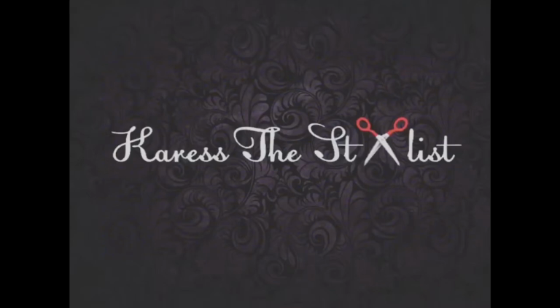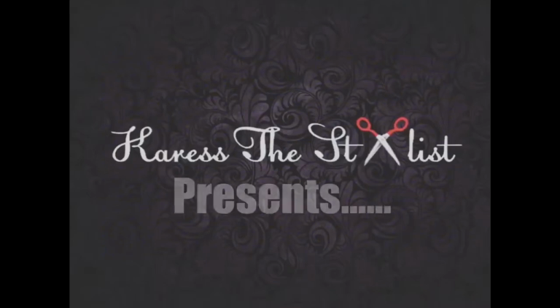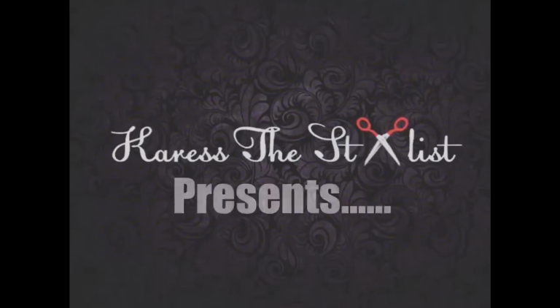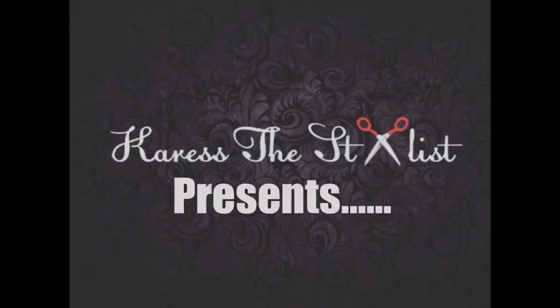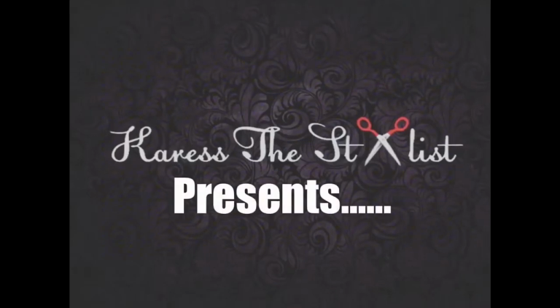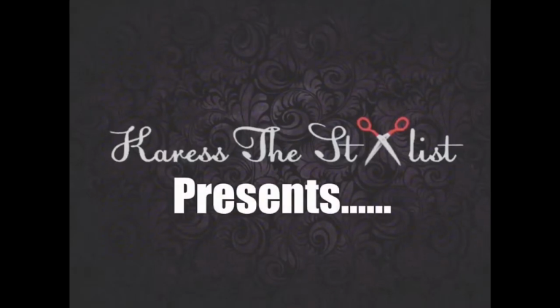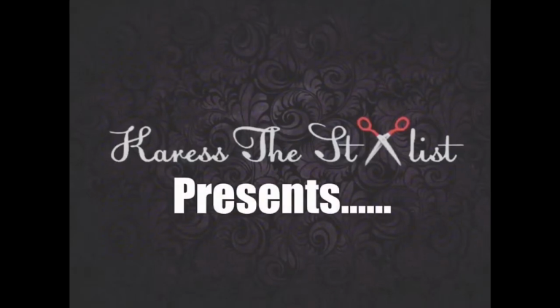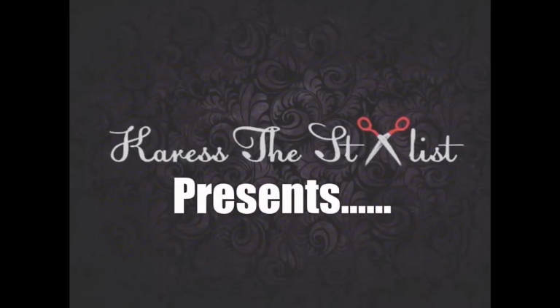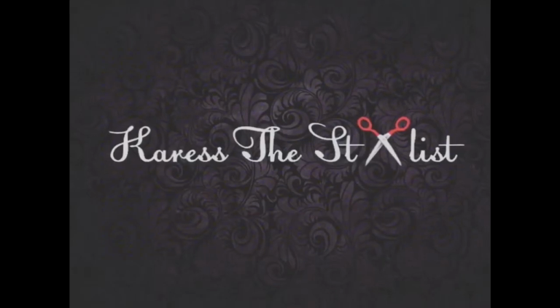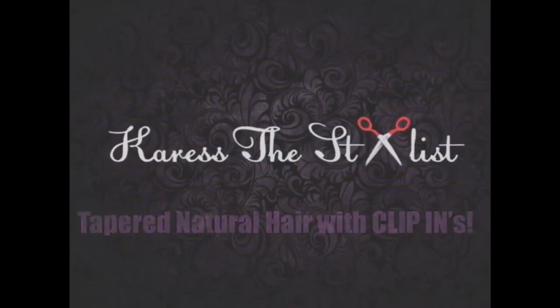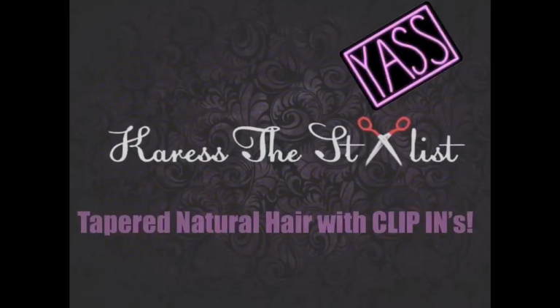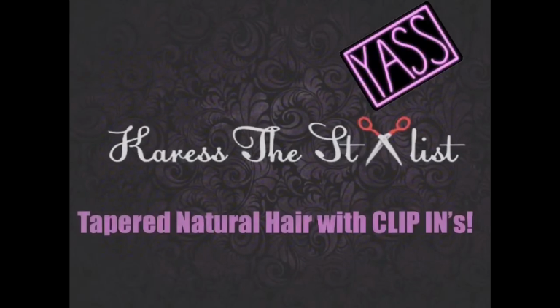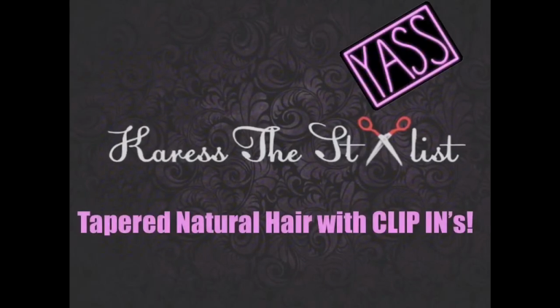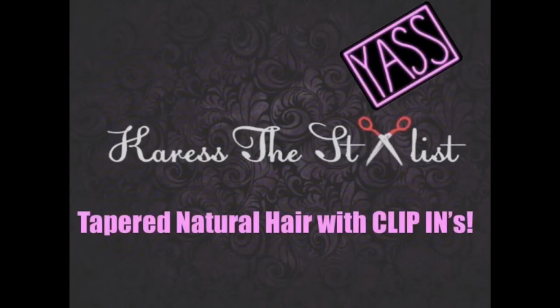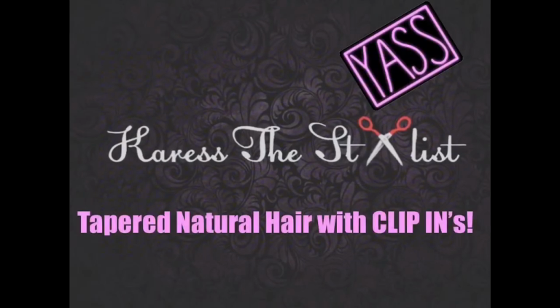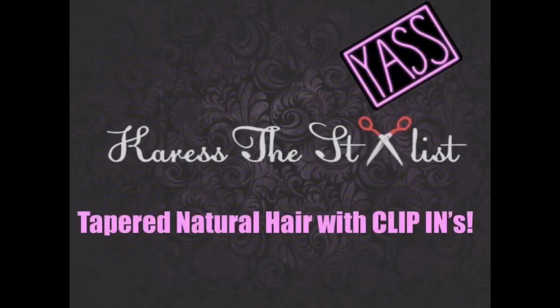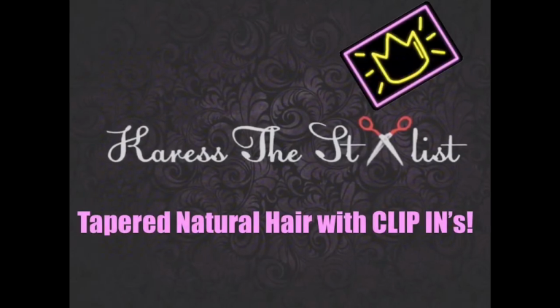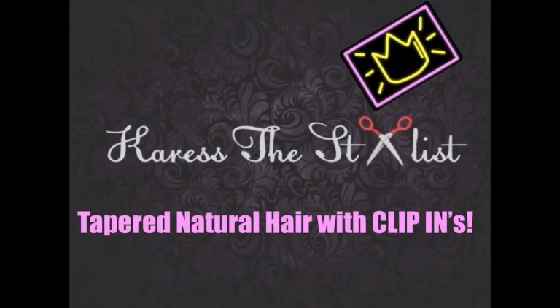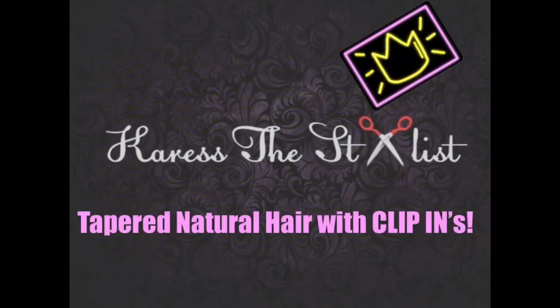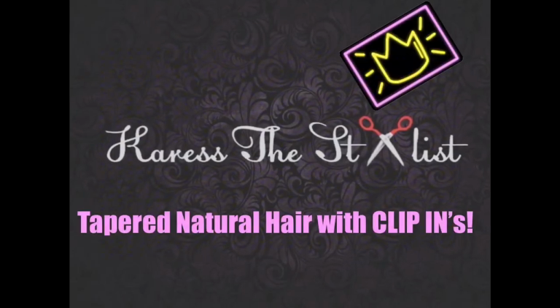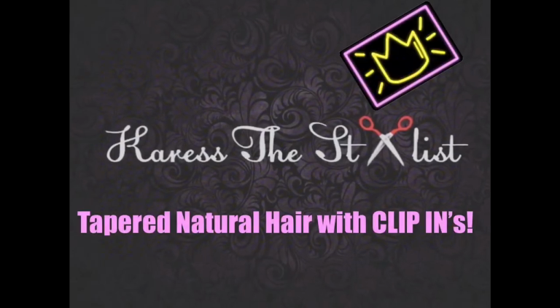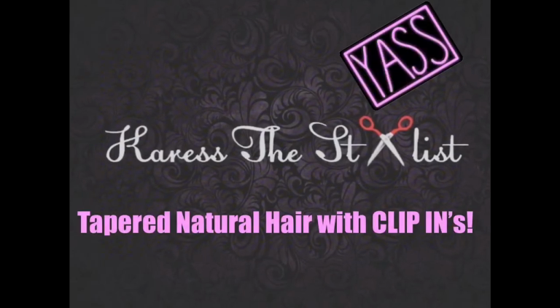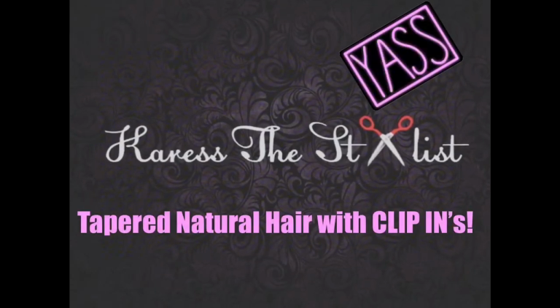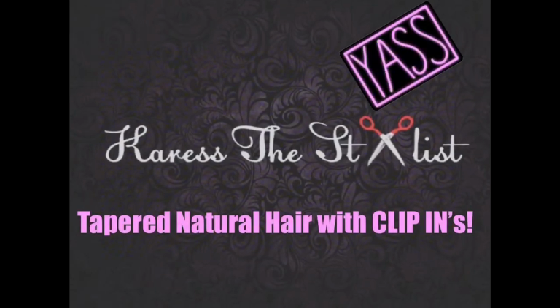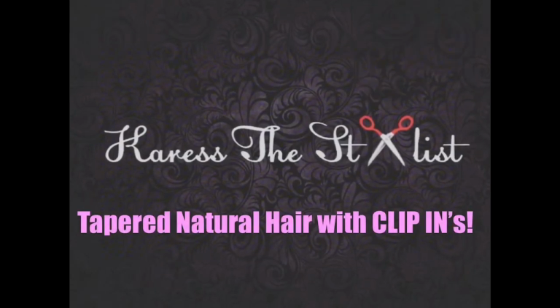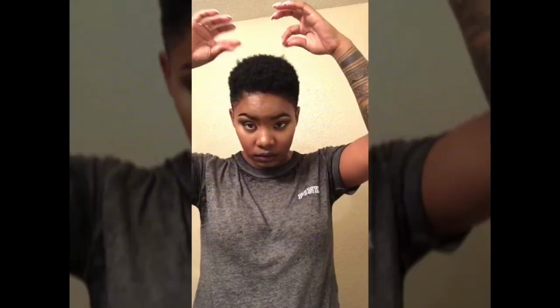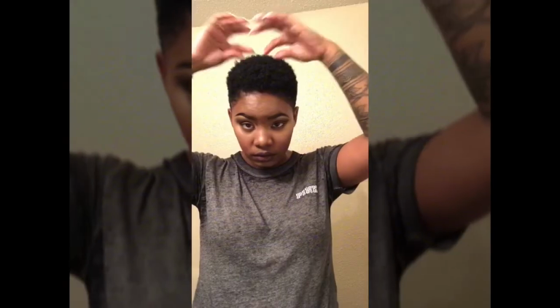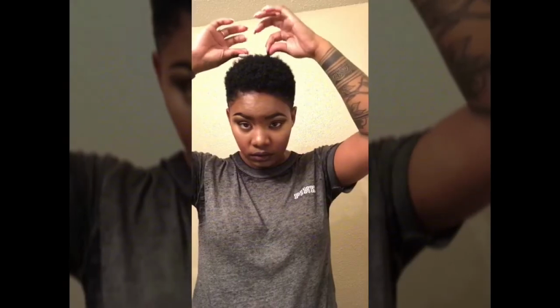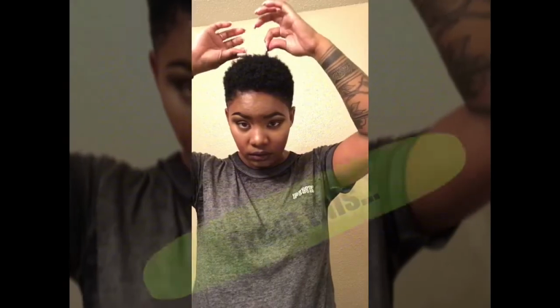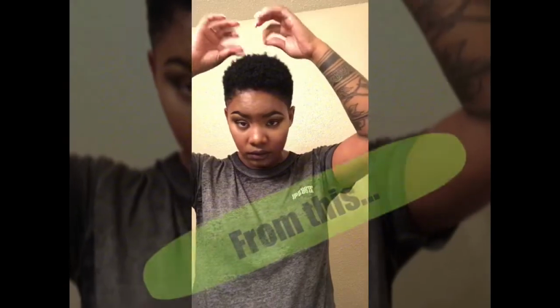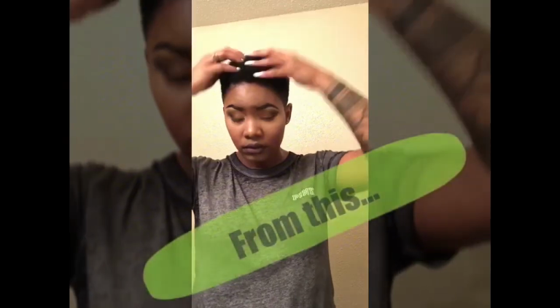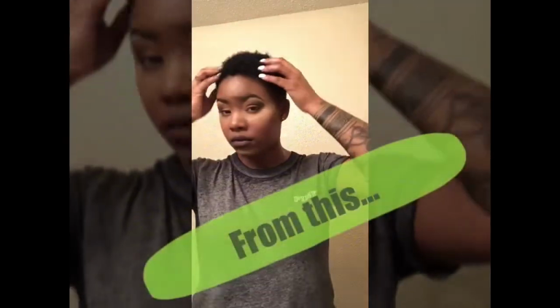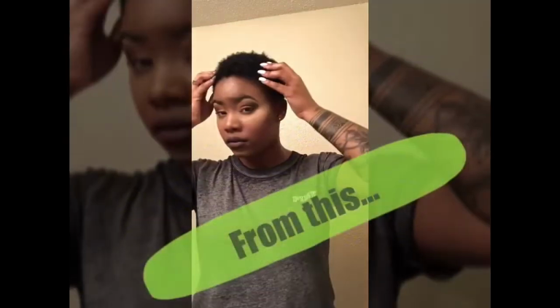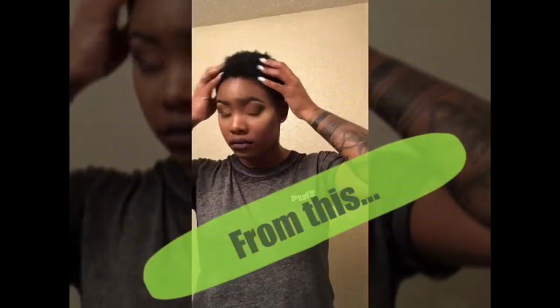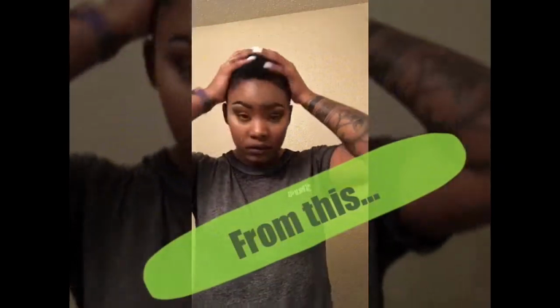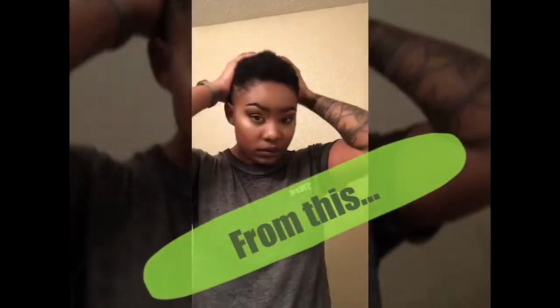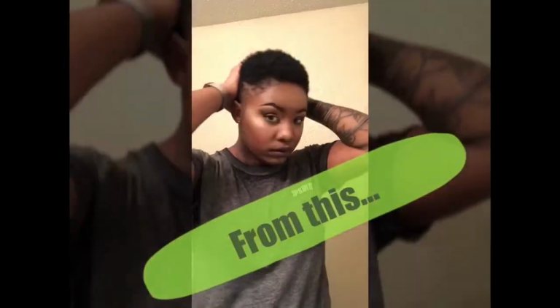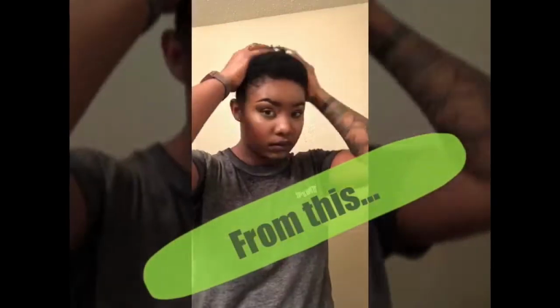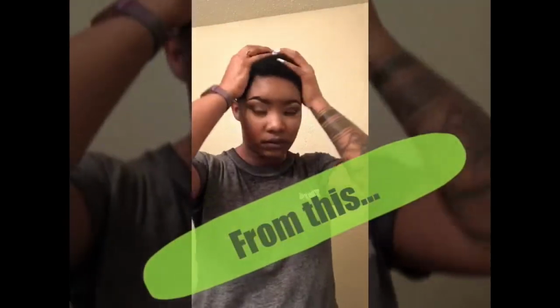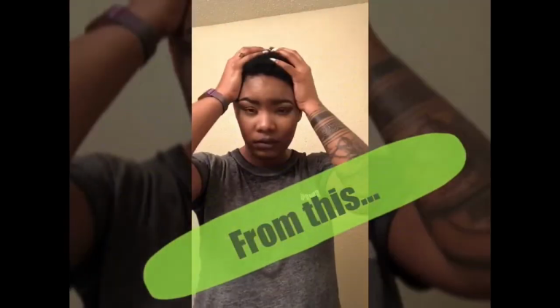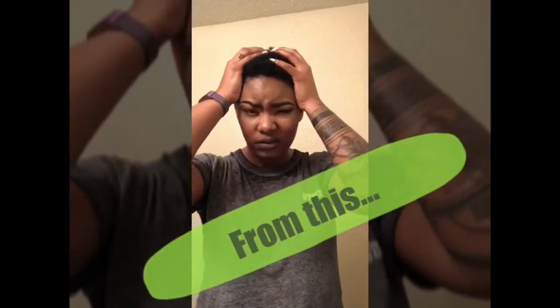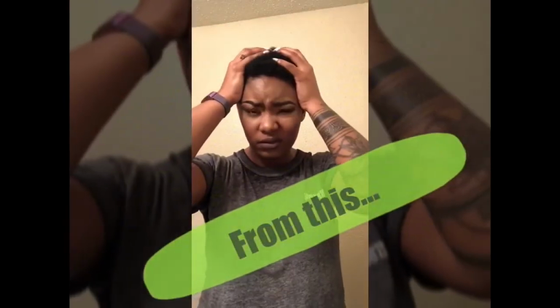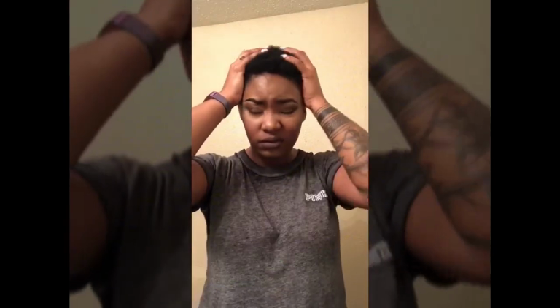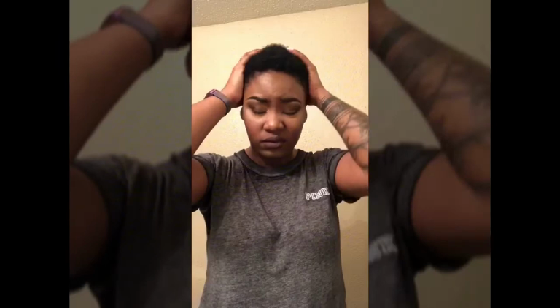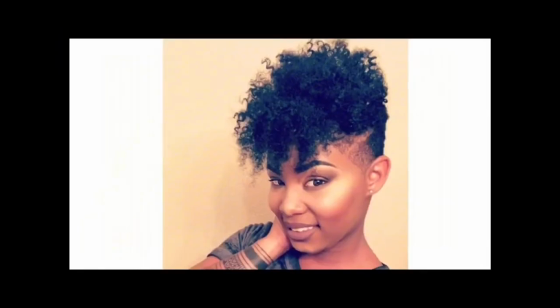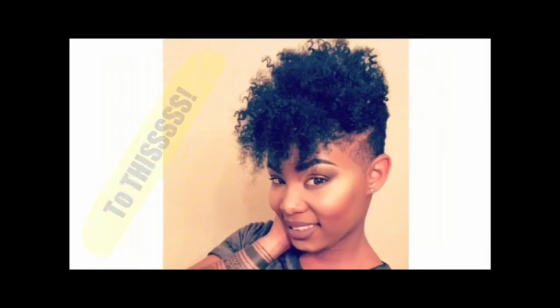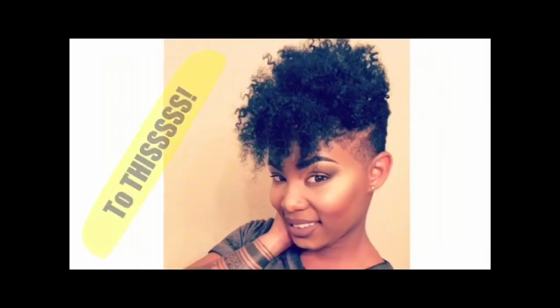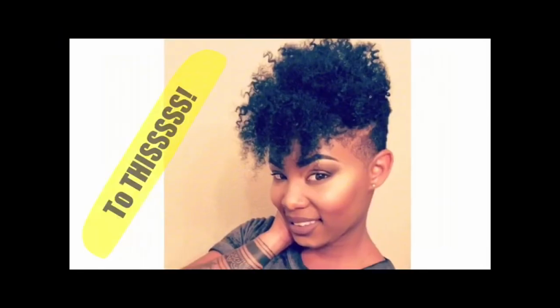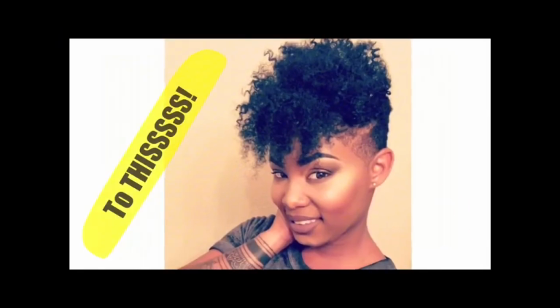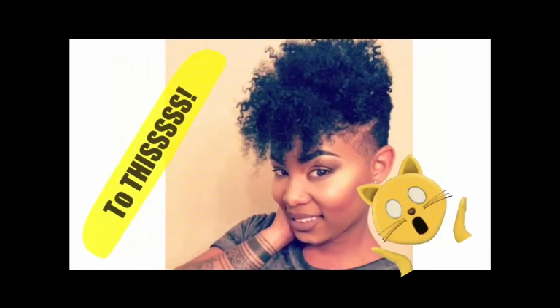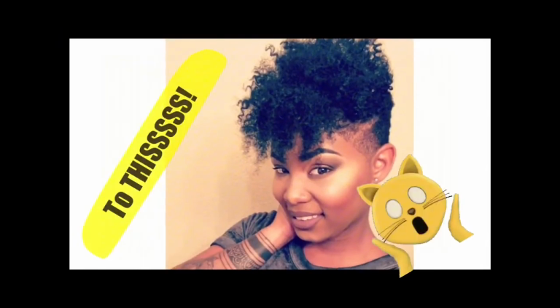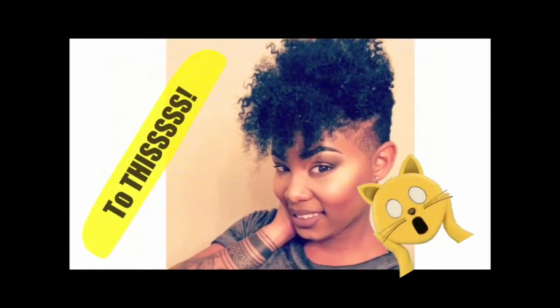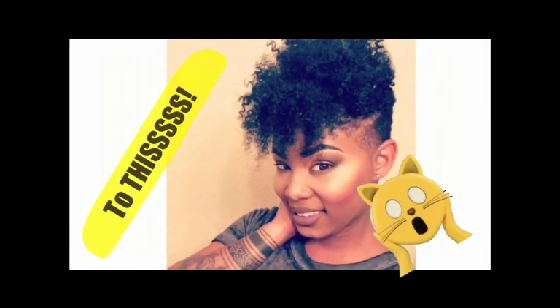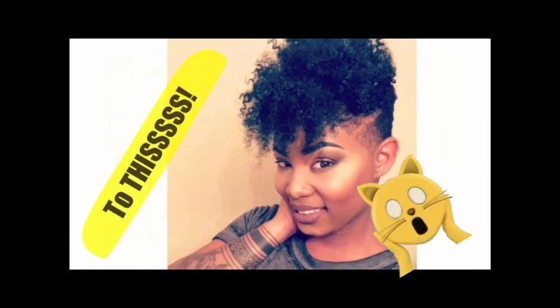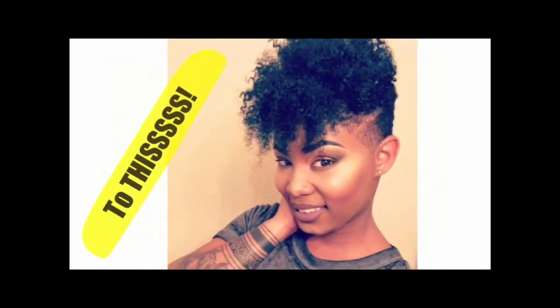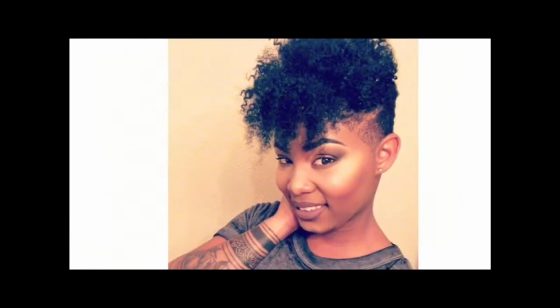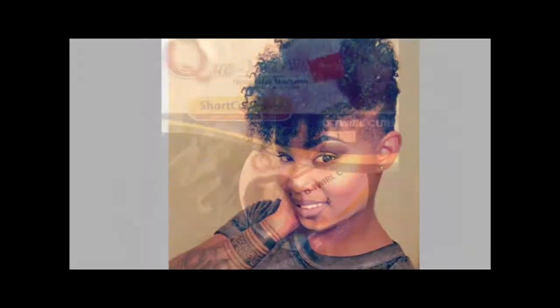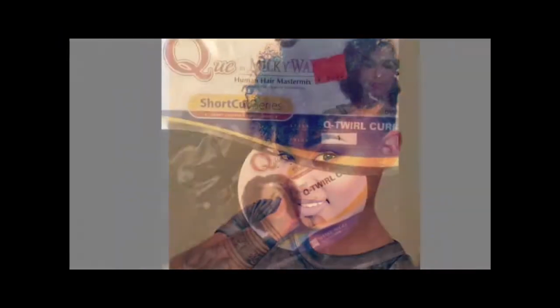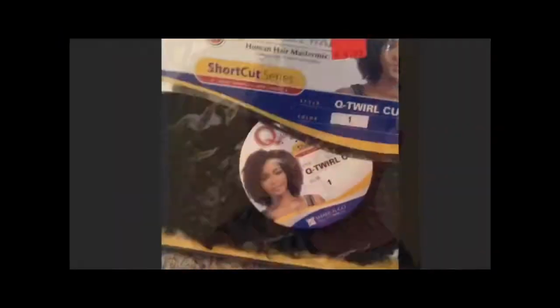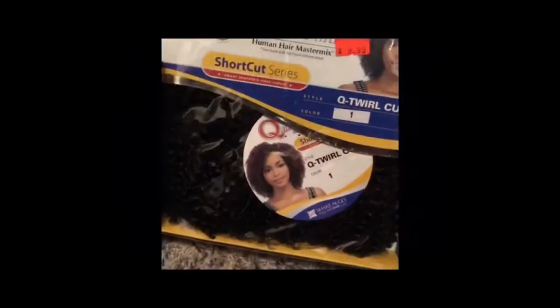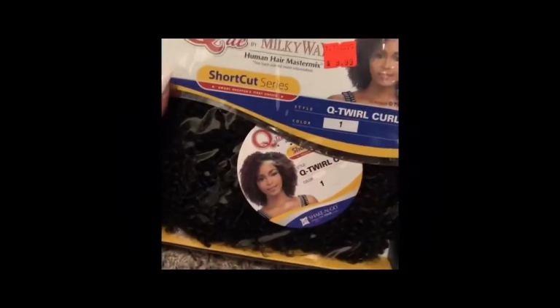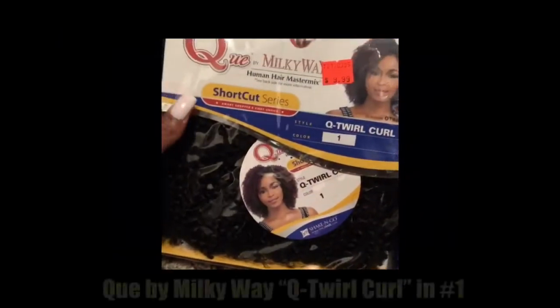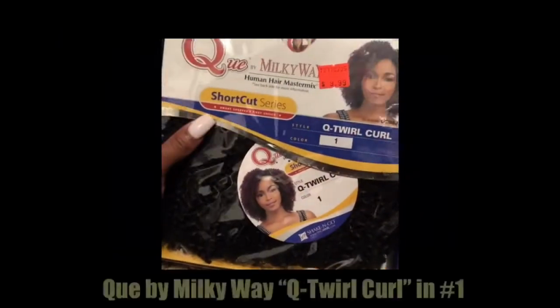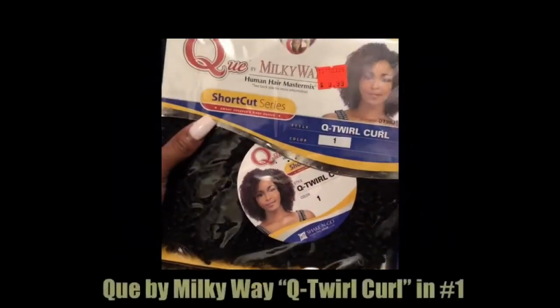Hey guys, it's Caress the Stylist. Welcome back to my channel, and in this tutorial, I'm going to be showing you a tapered natural haircut with clip-ins.